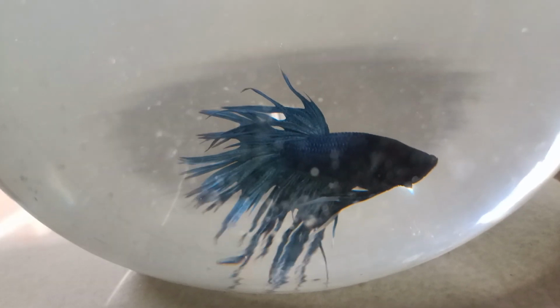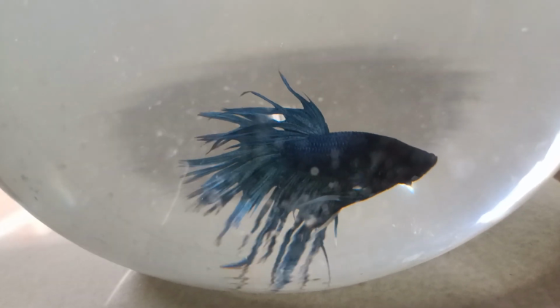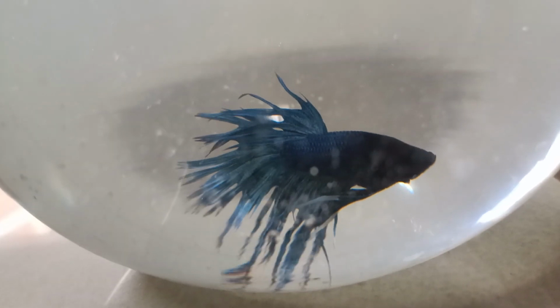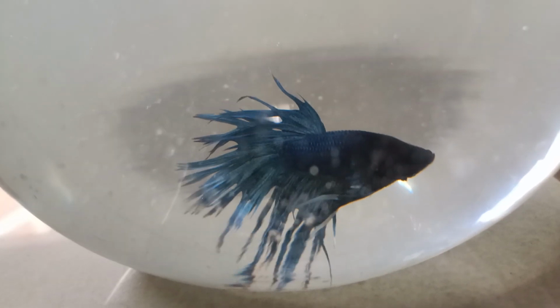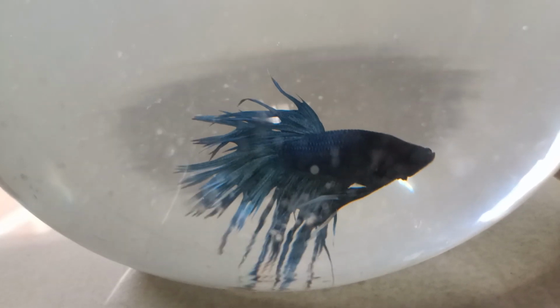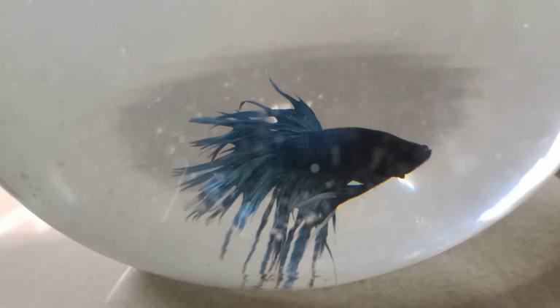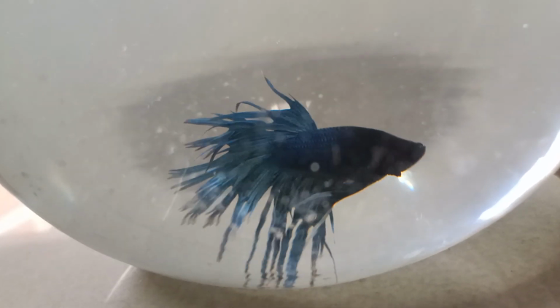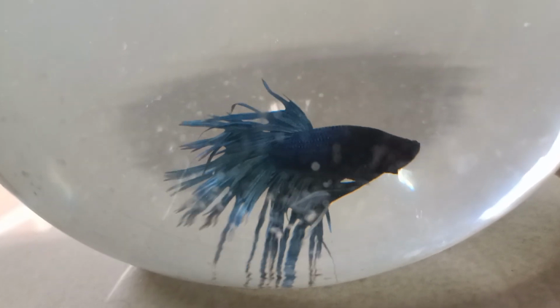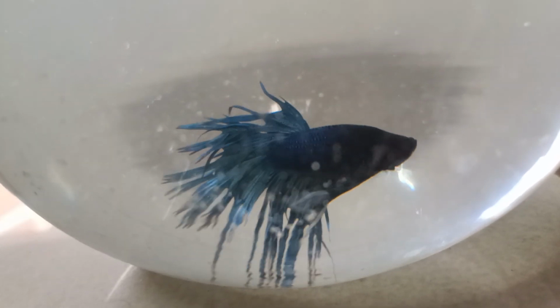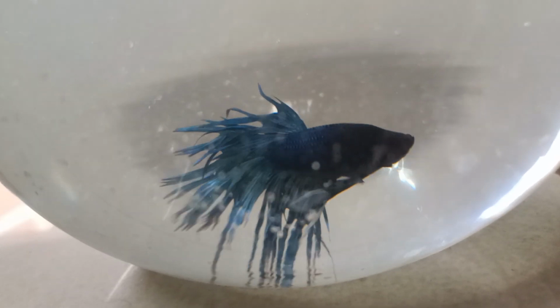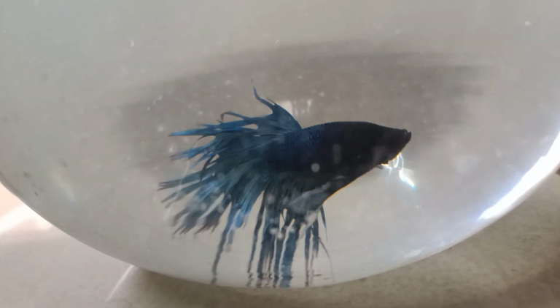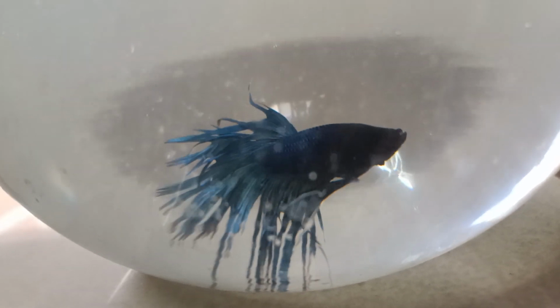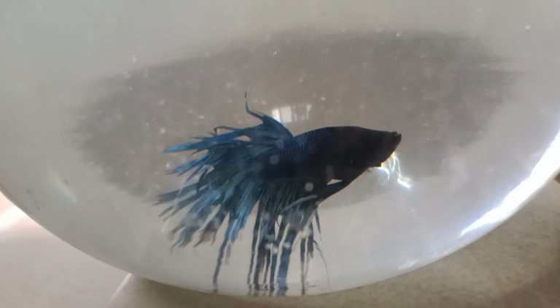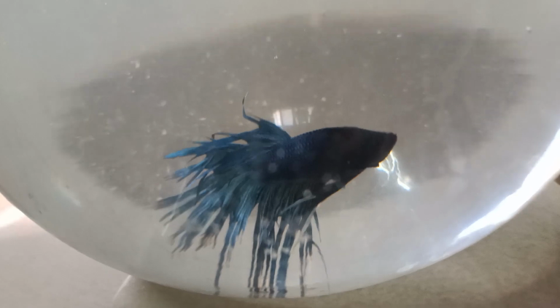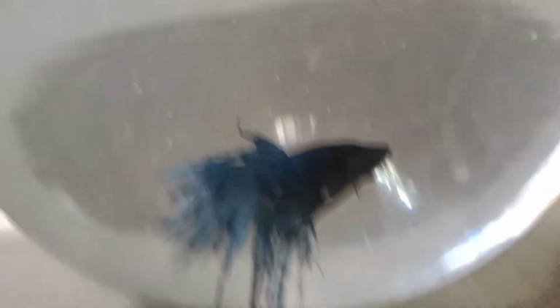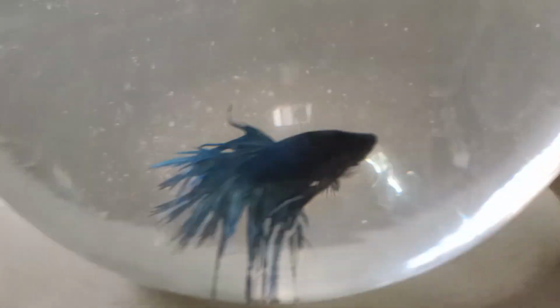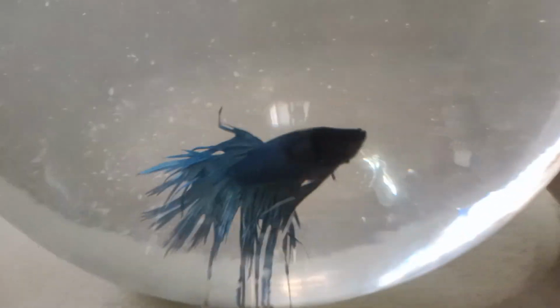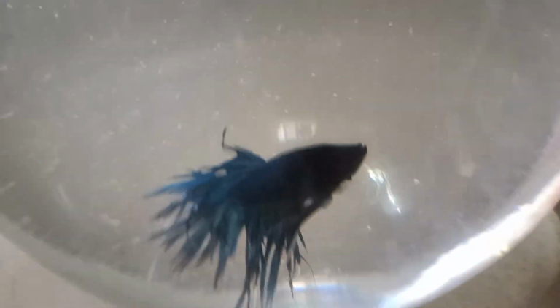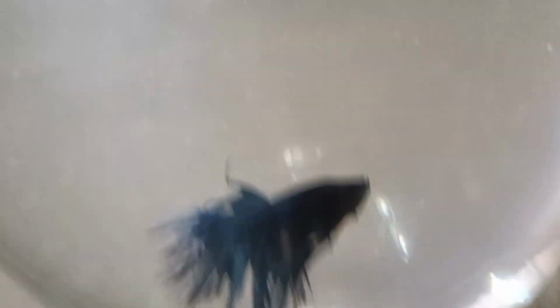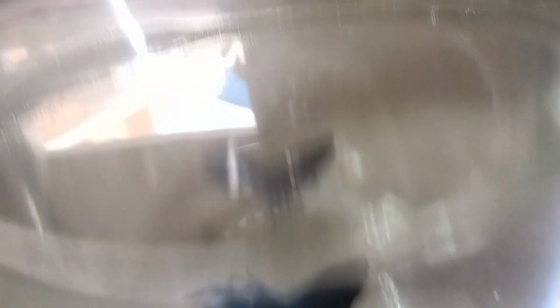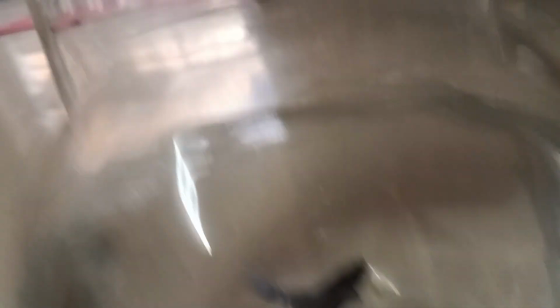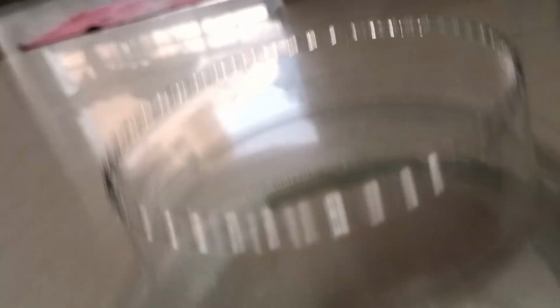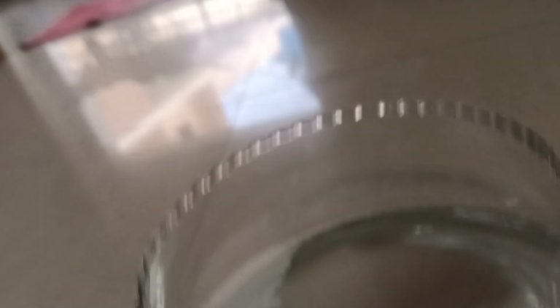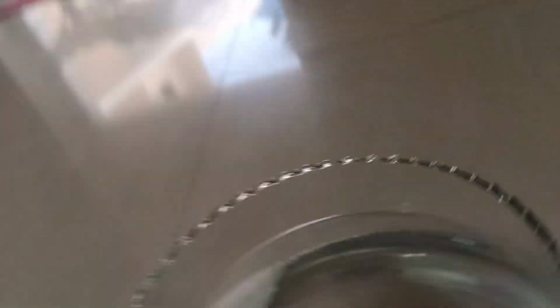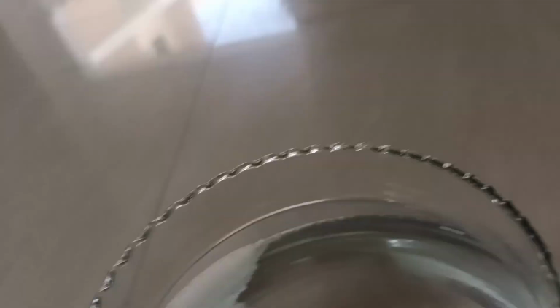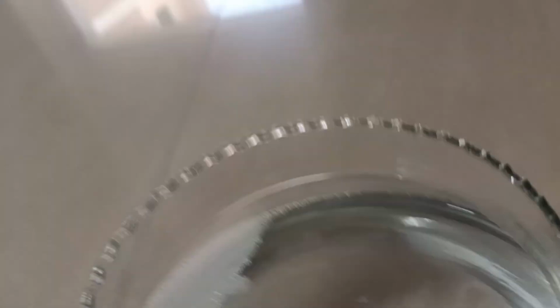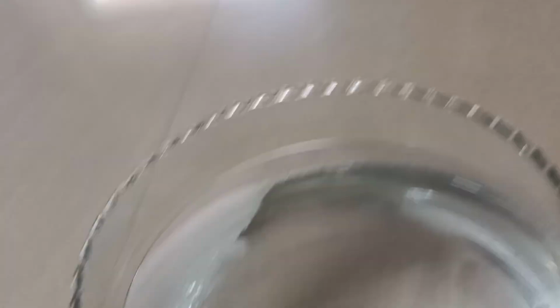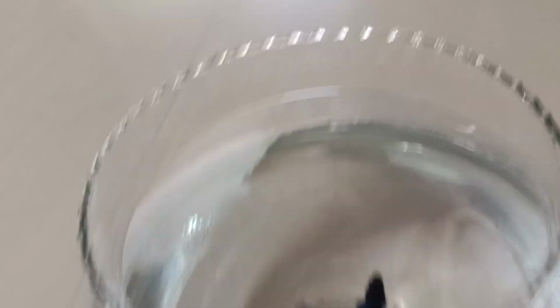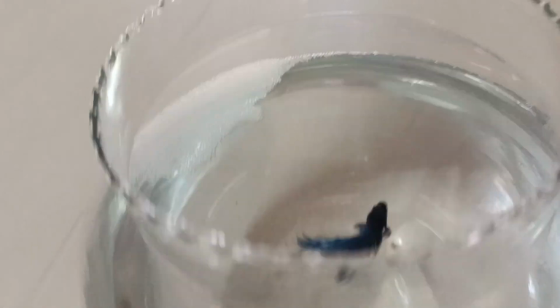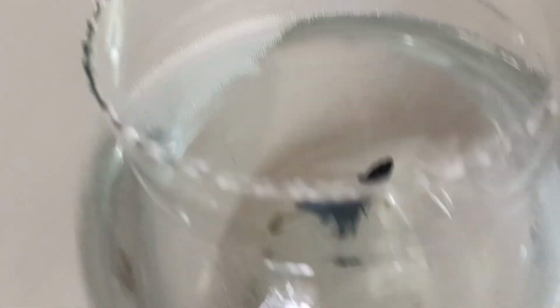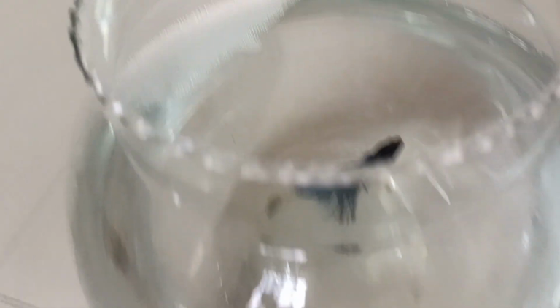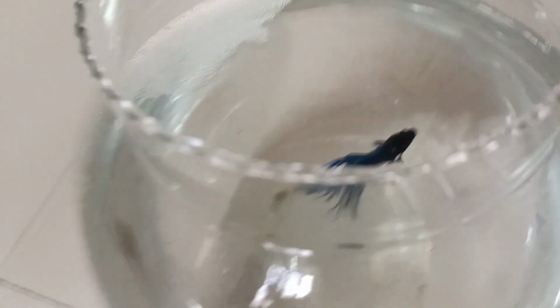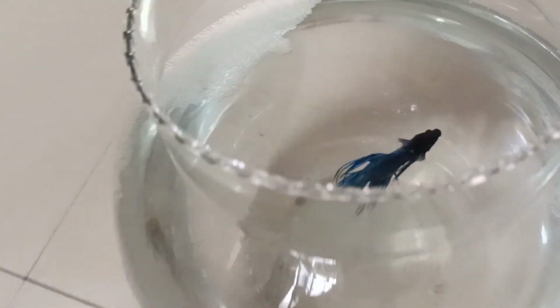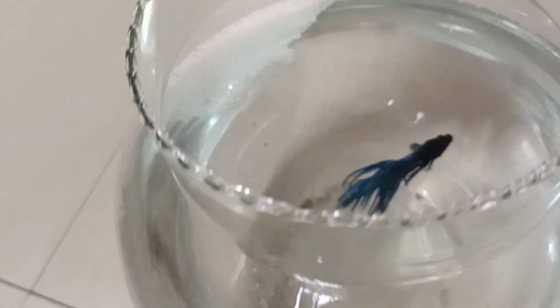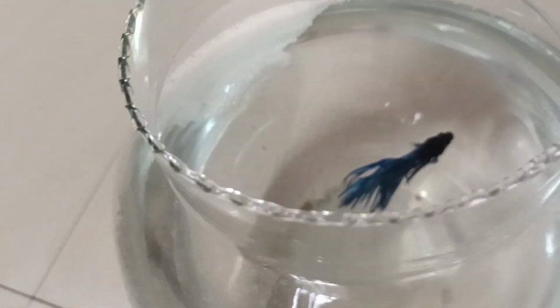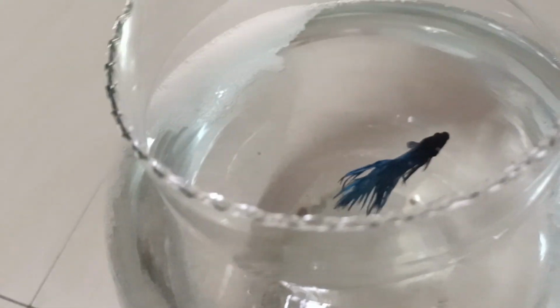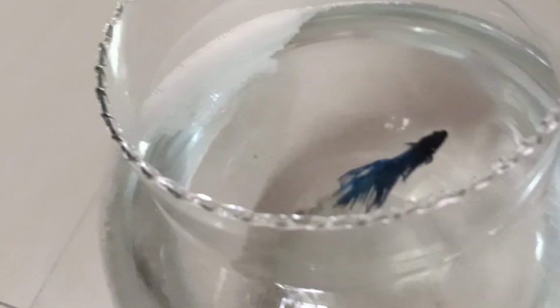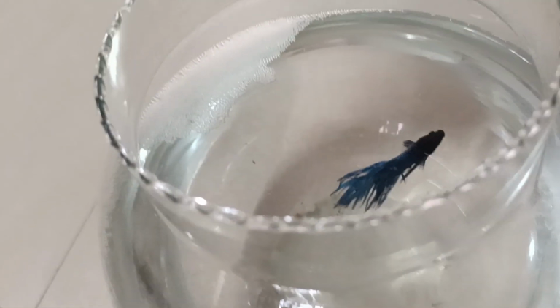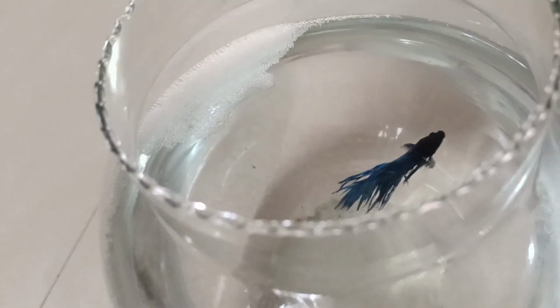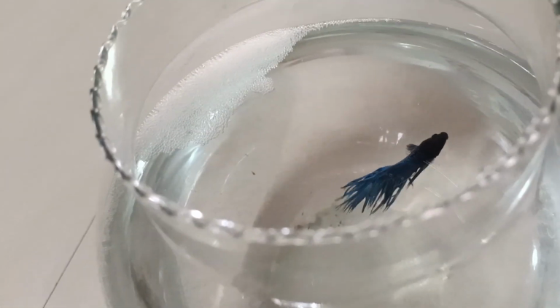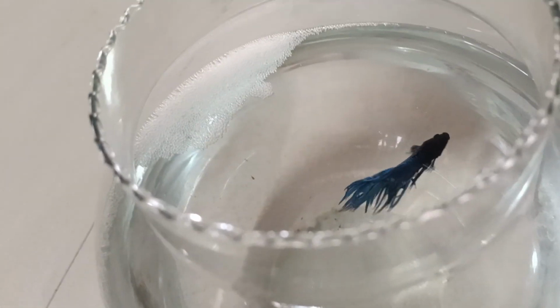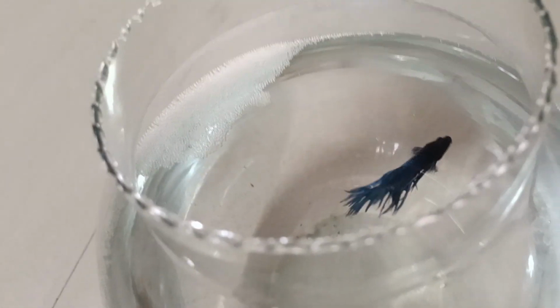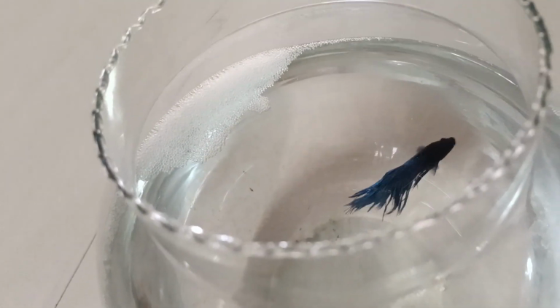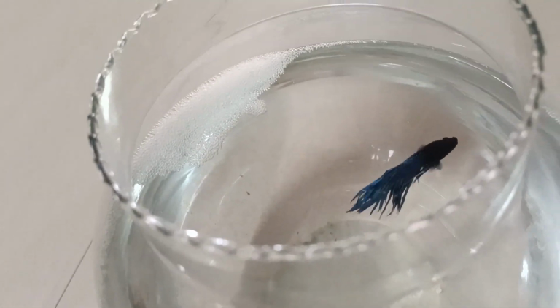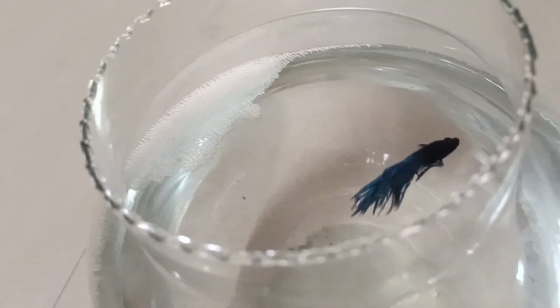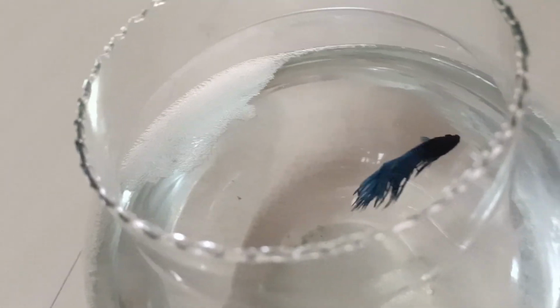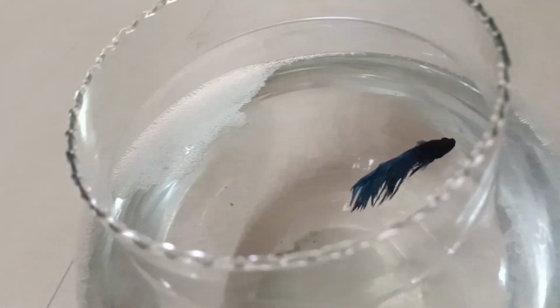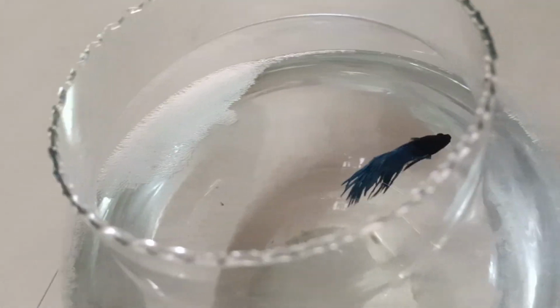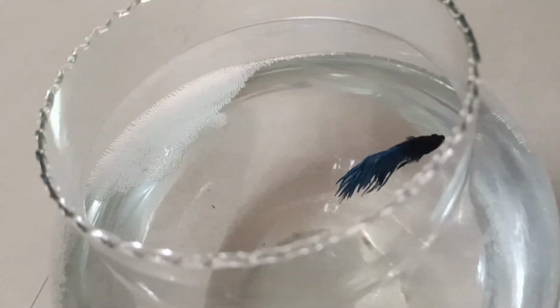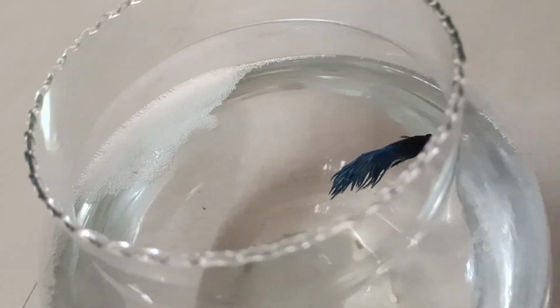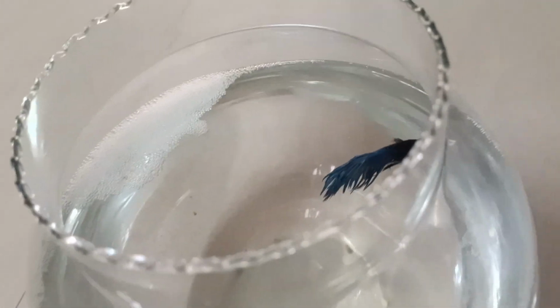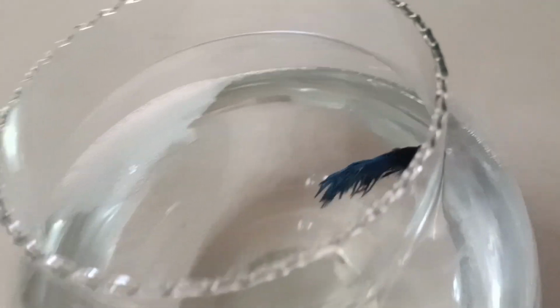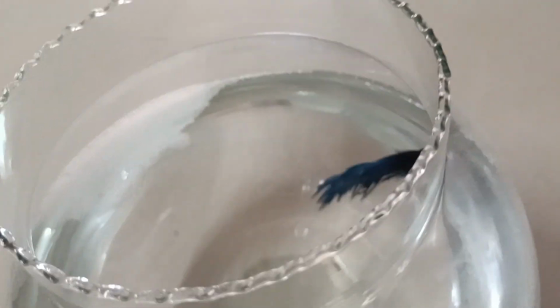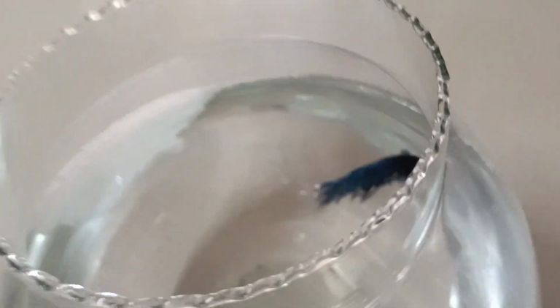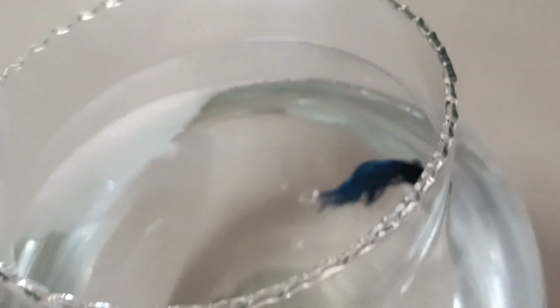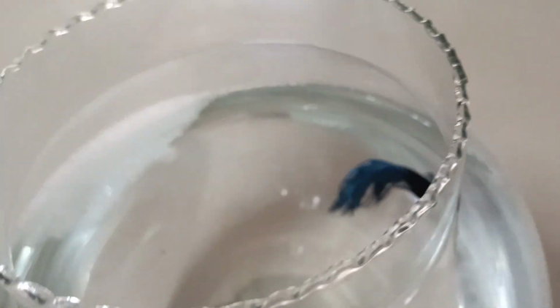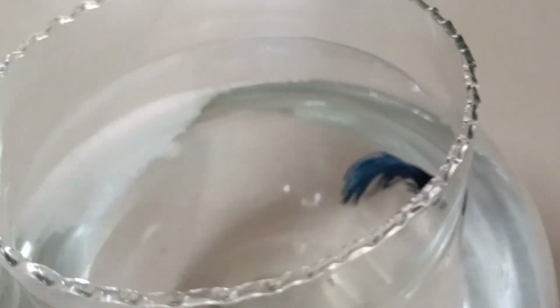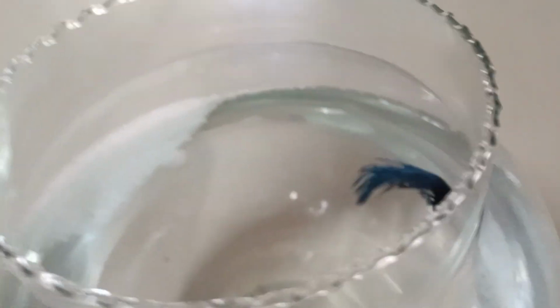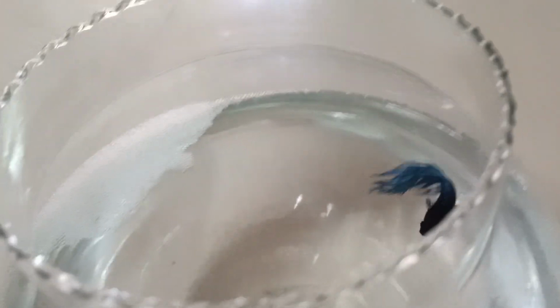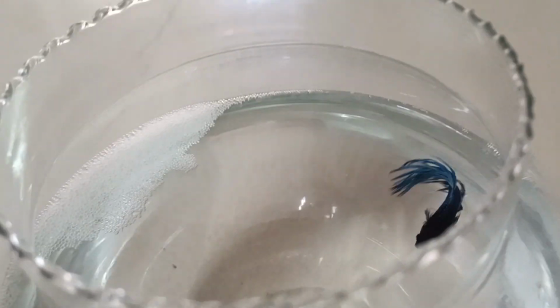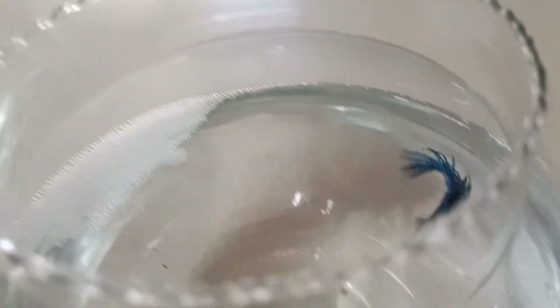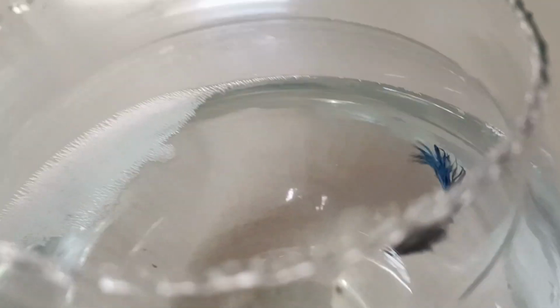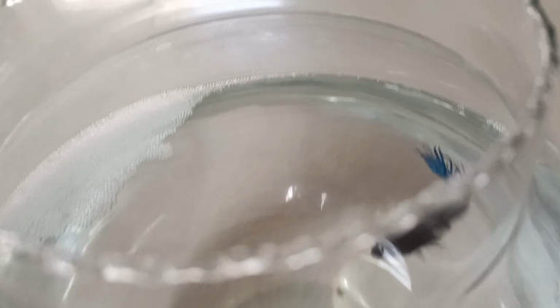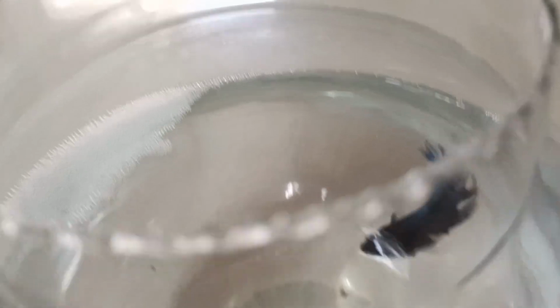And you see guys, the bubble nest. And I am going to post a video upon breeding this fish.